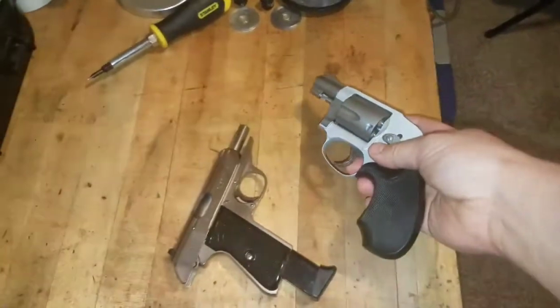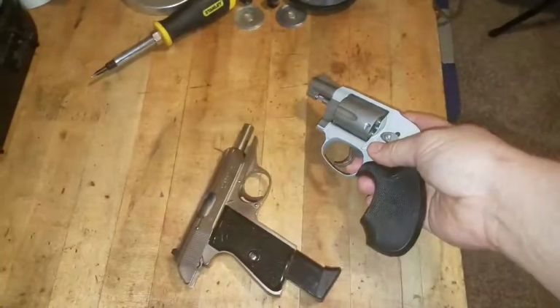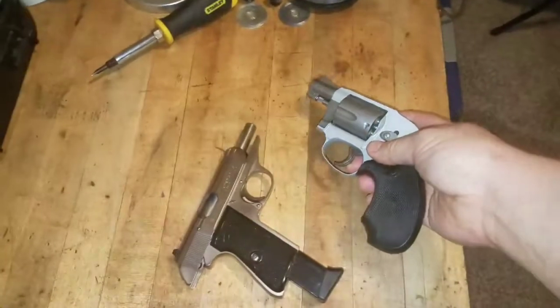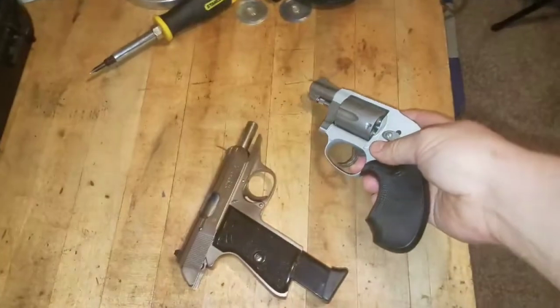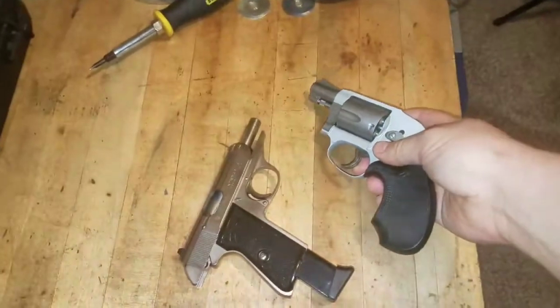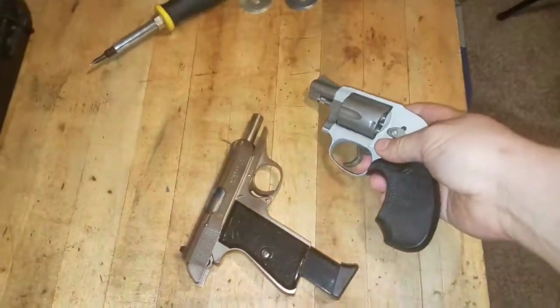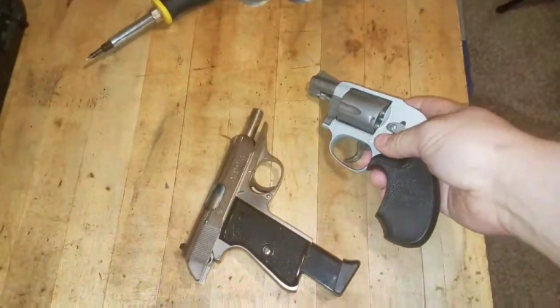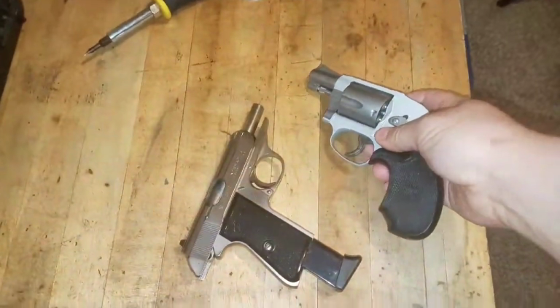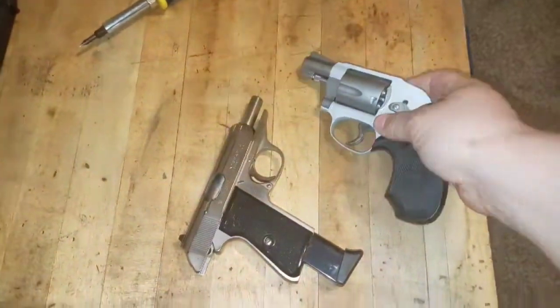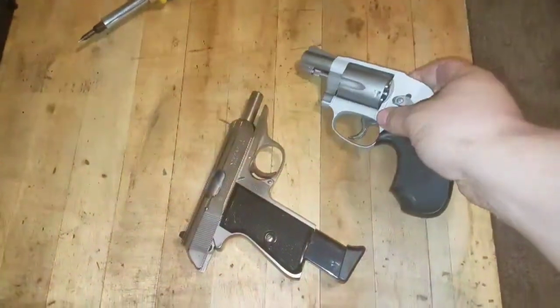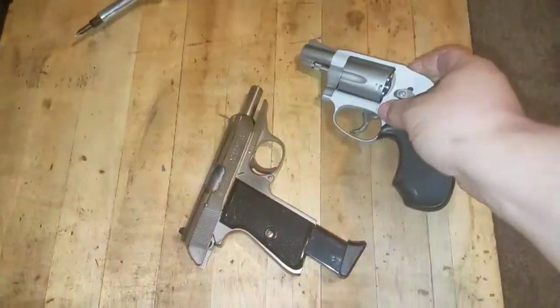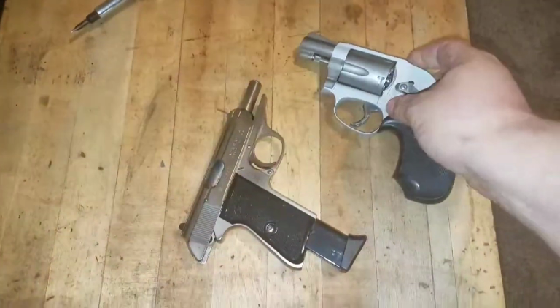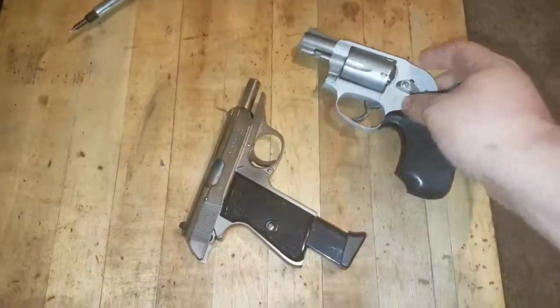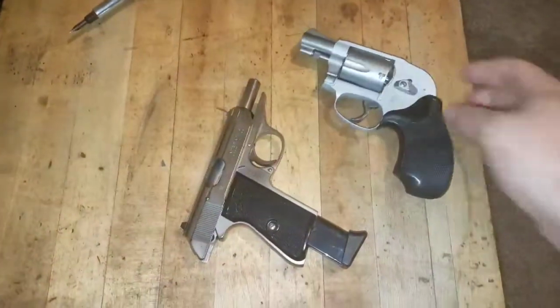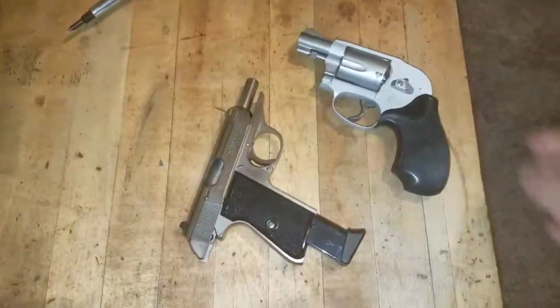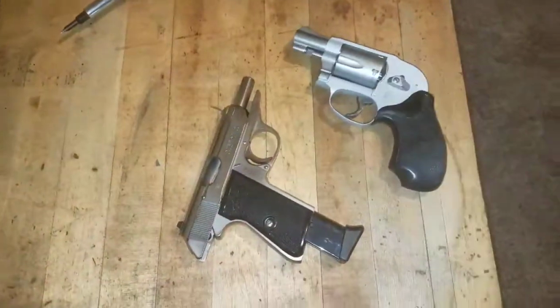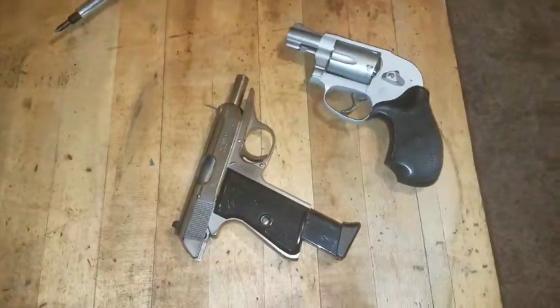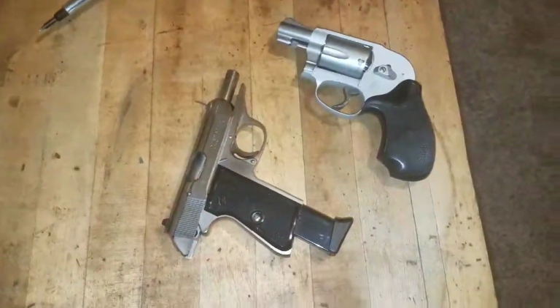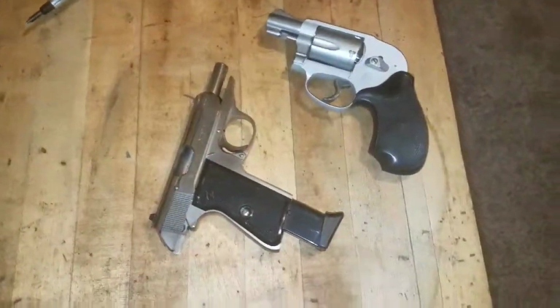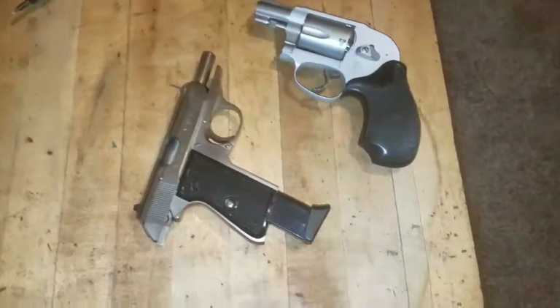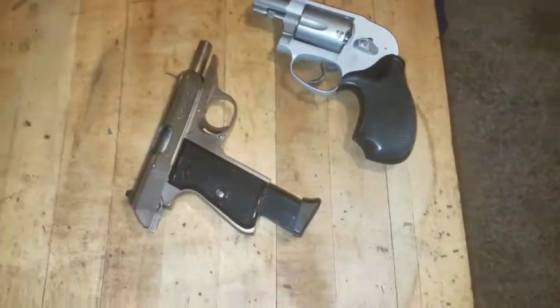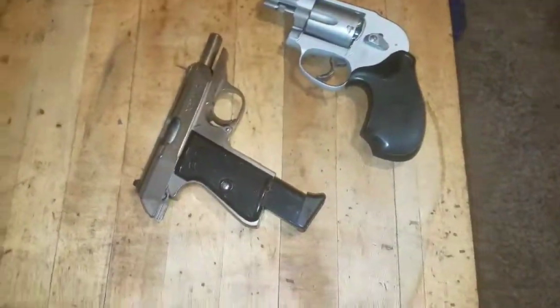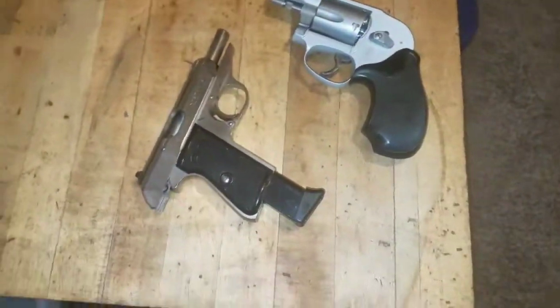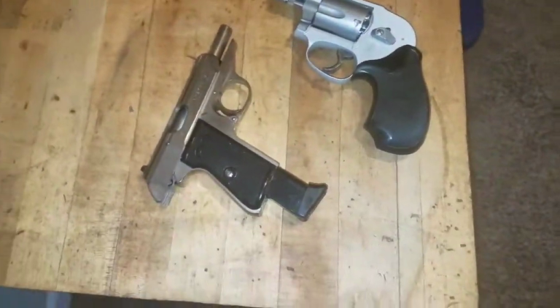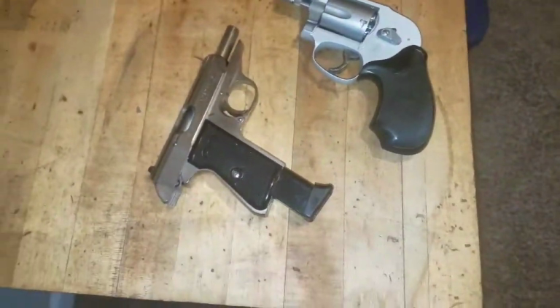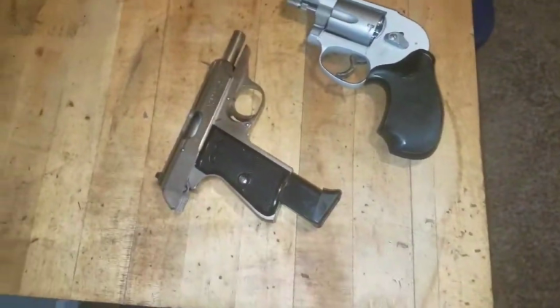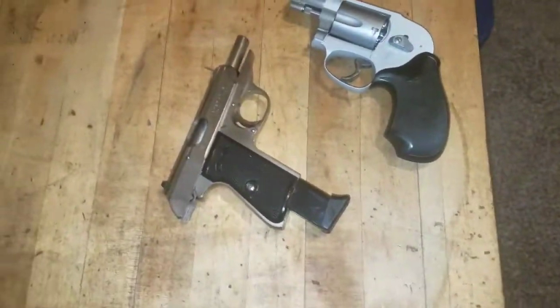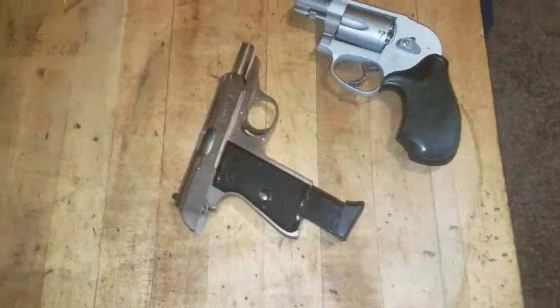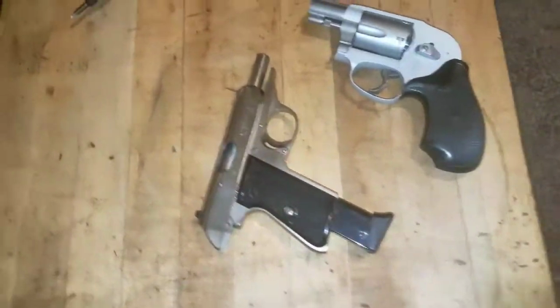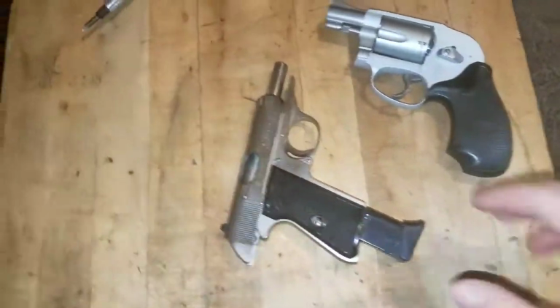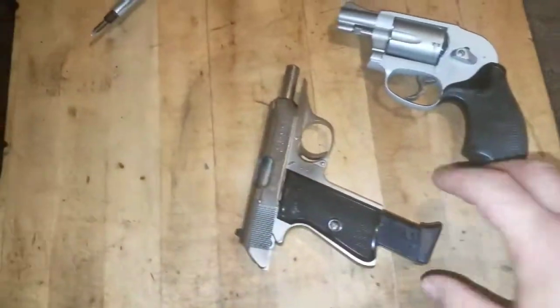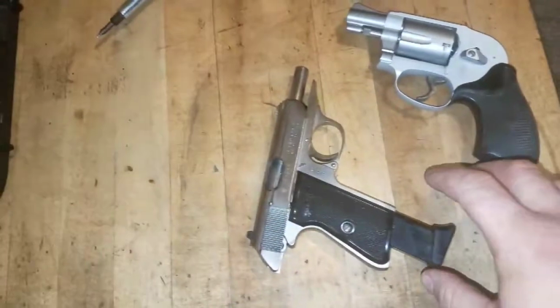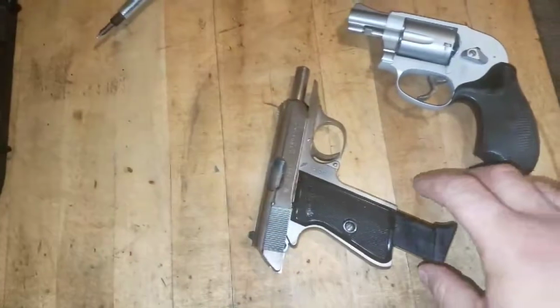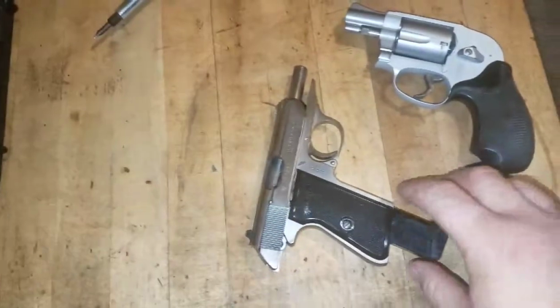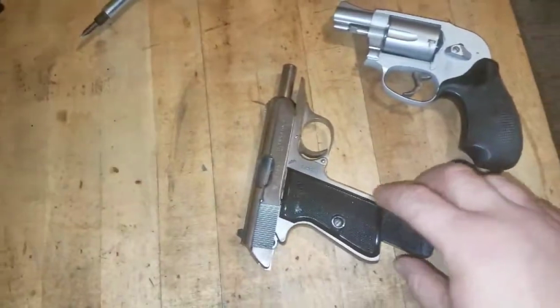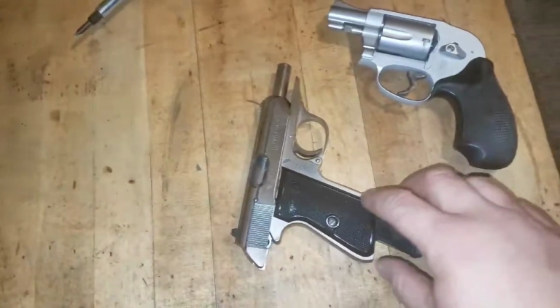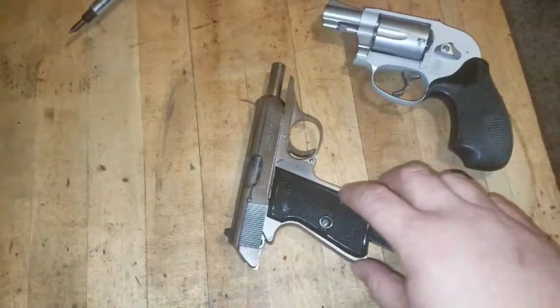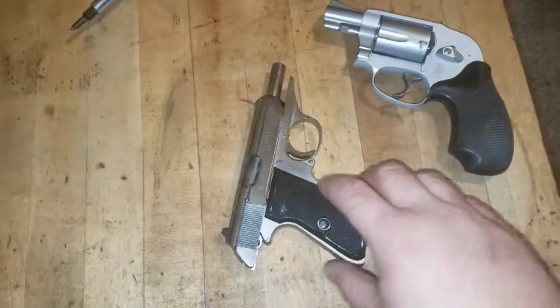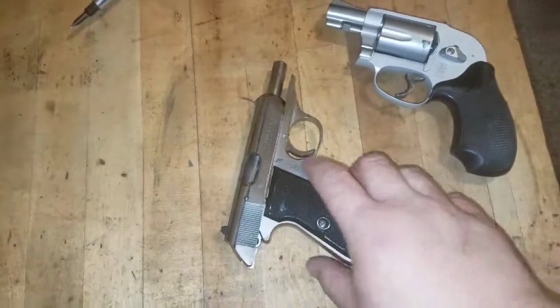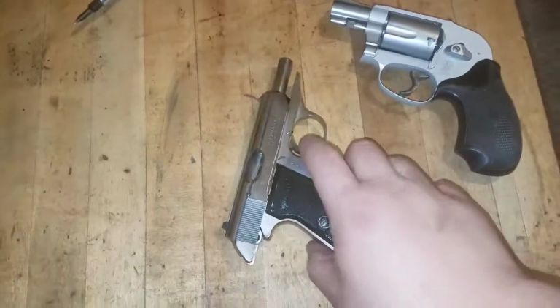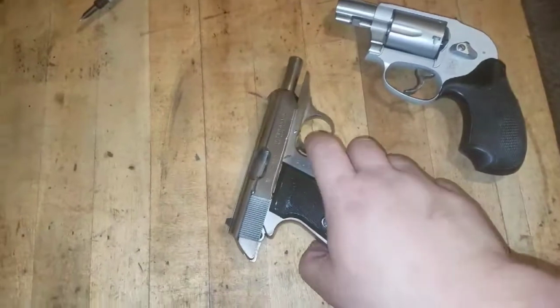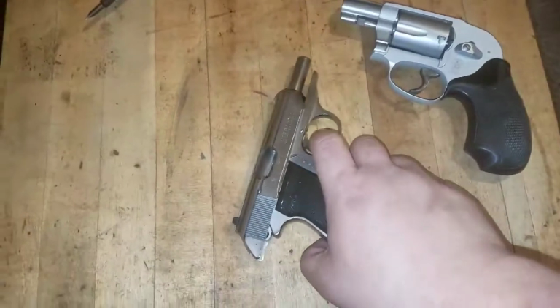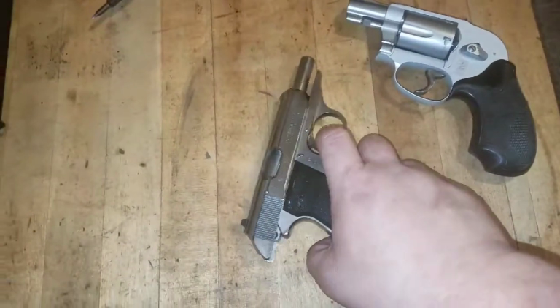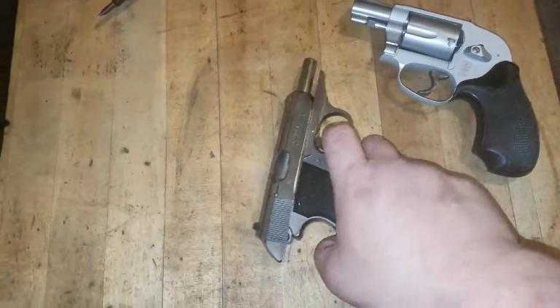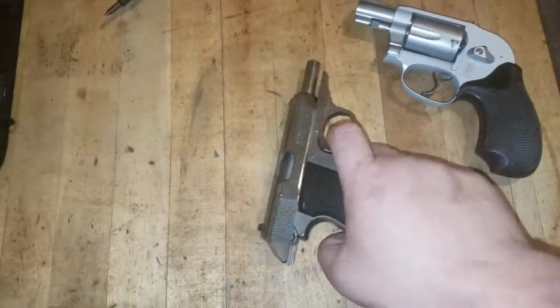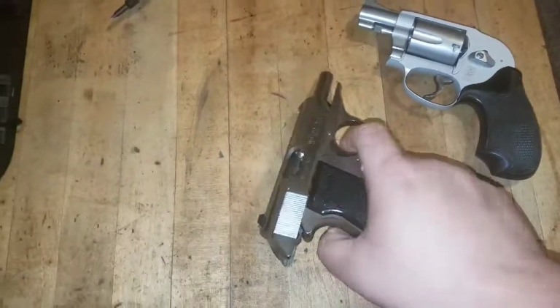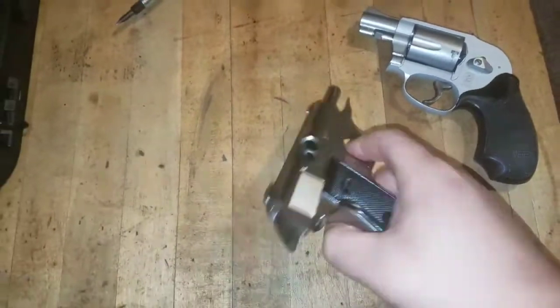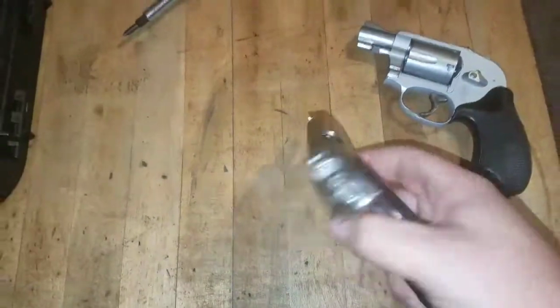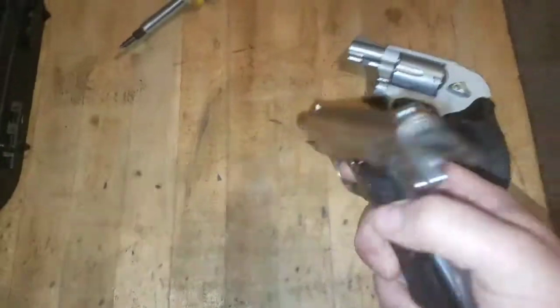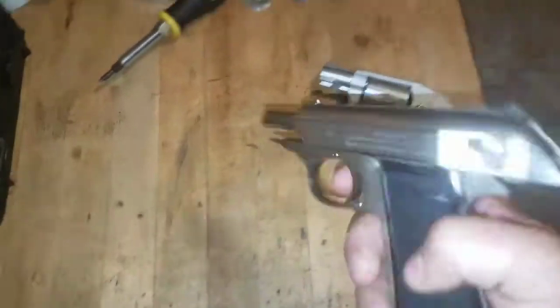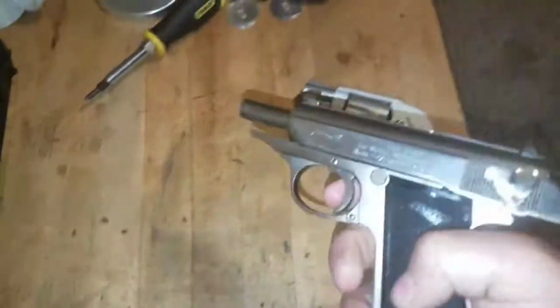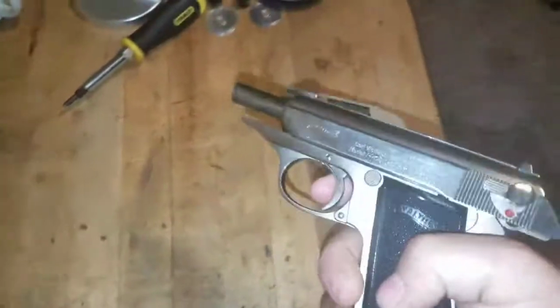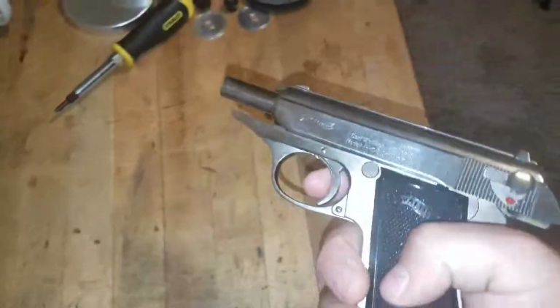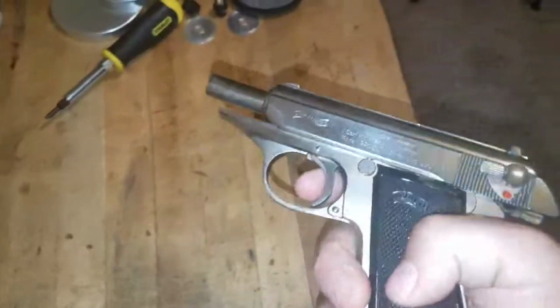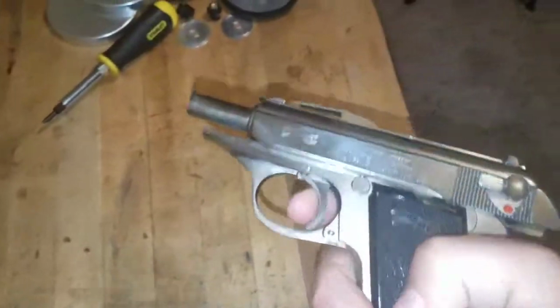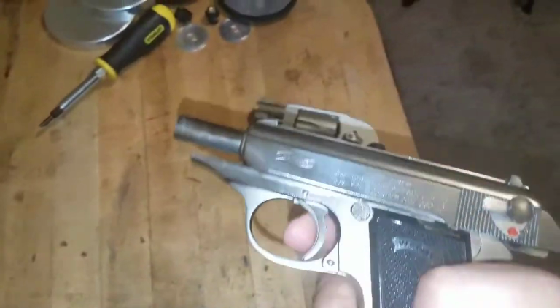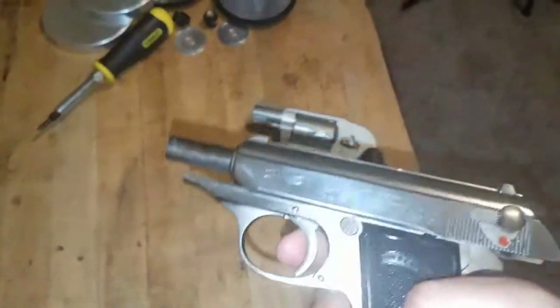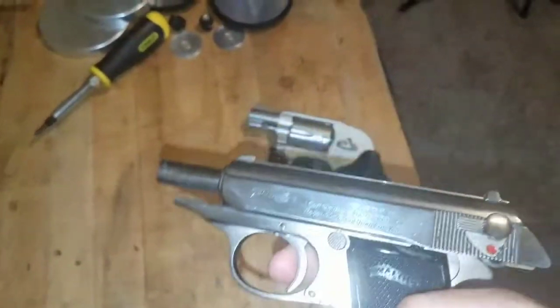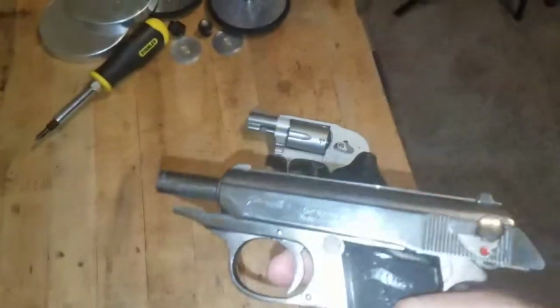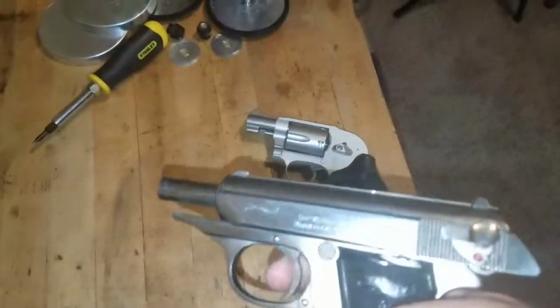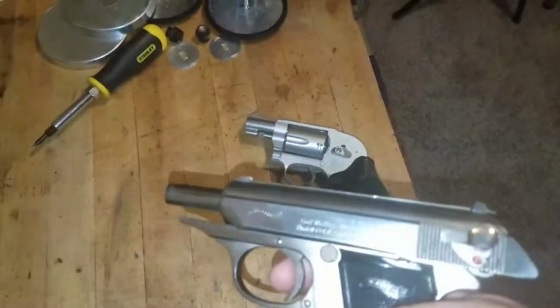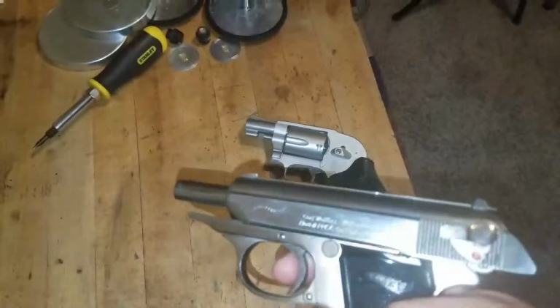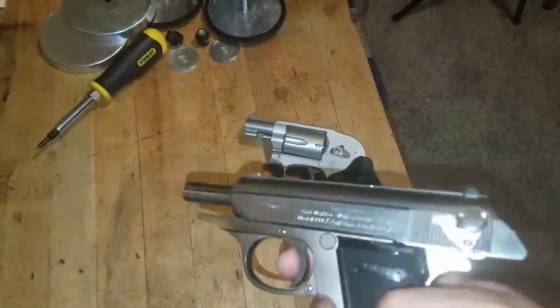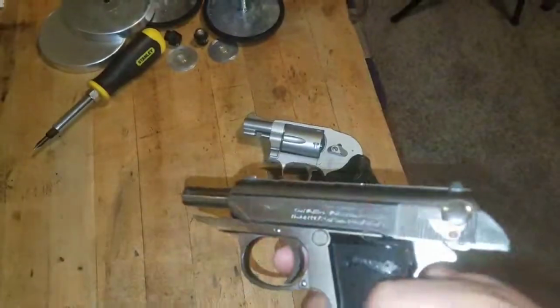I haven't shot it yet — bought it a couple weeks ago and just really haven't had a lot of time. The weather has been complete garbage, so I dug this other one out of the safe. I haven't played with this one in a long time.